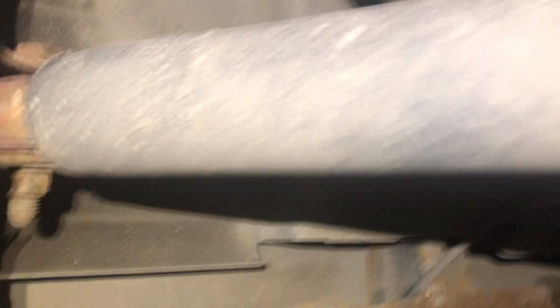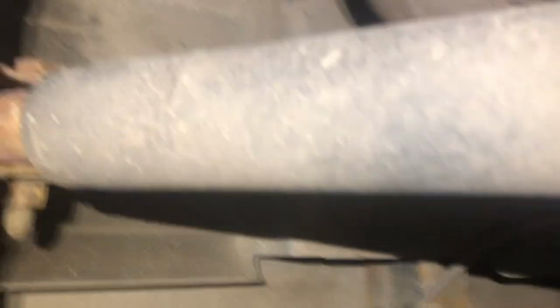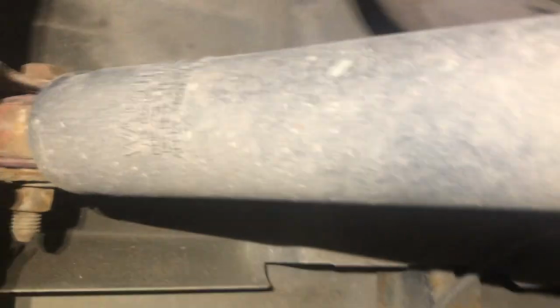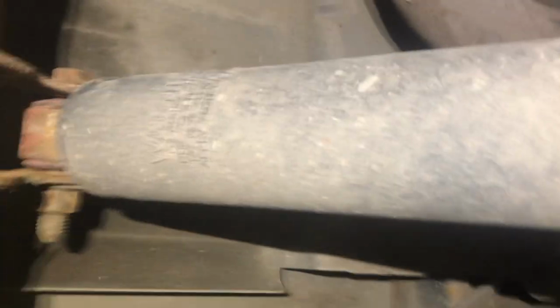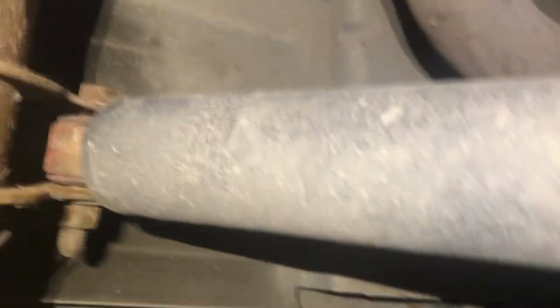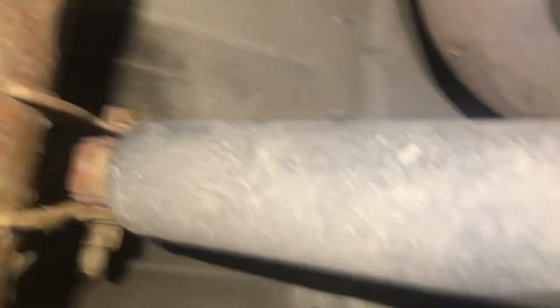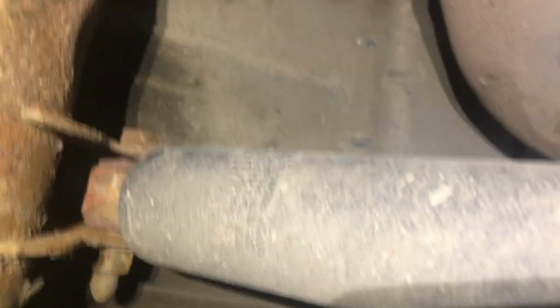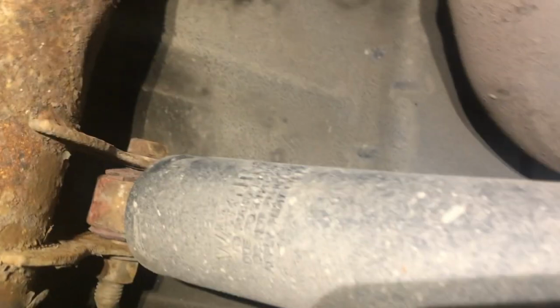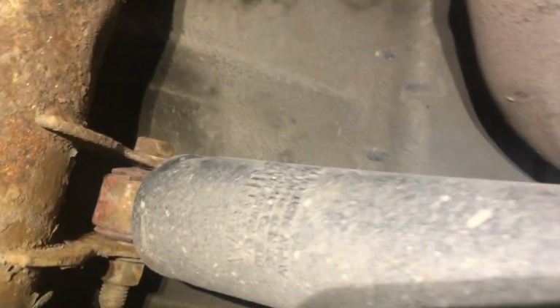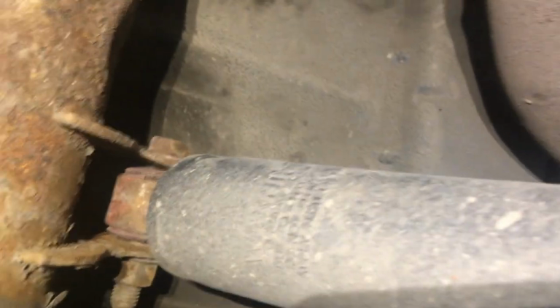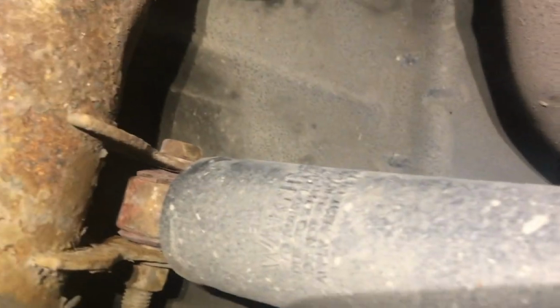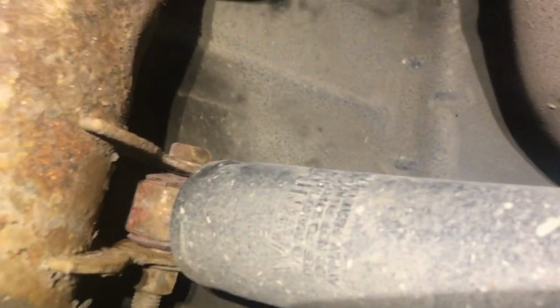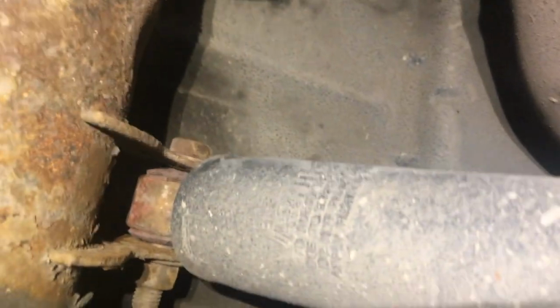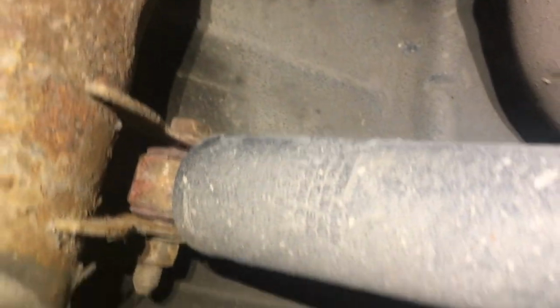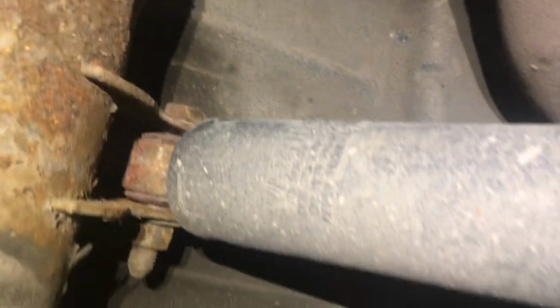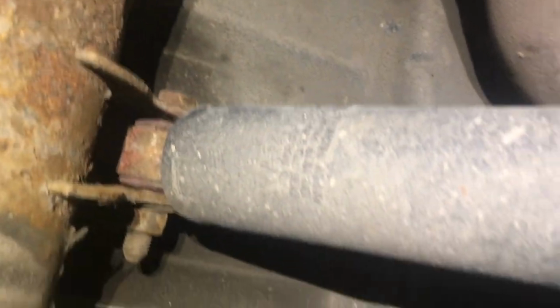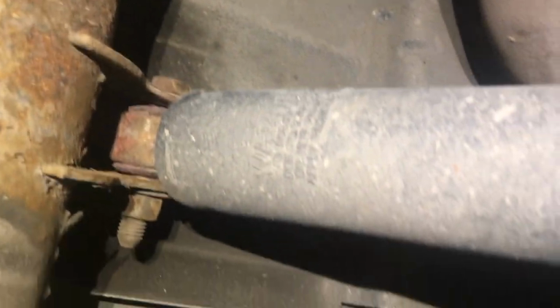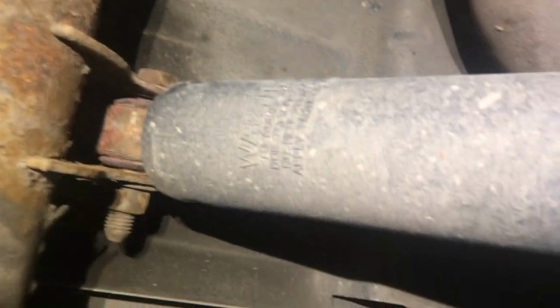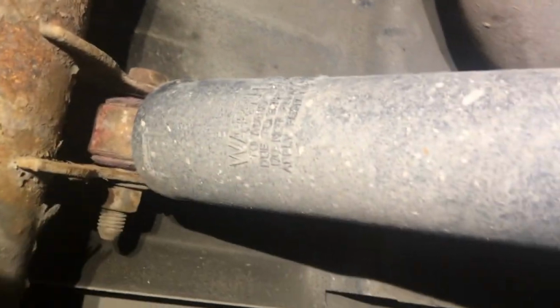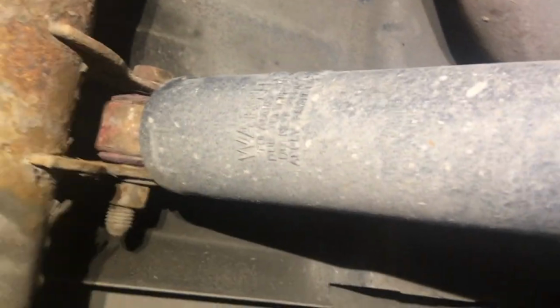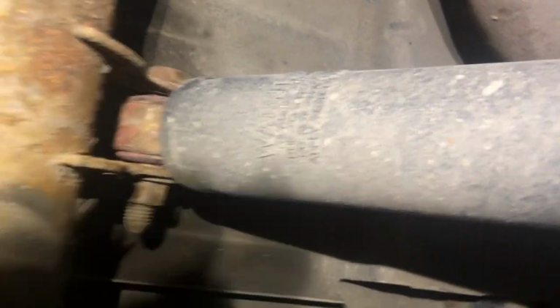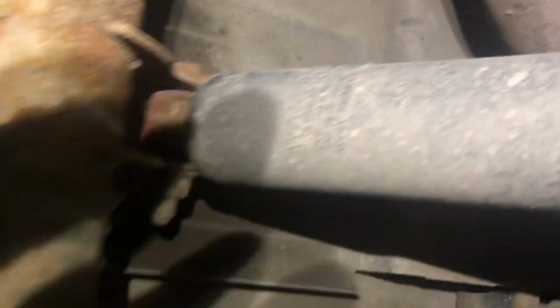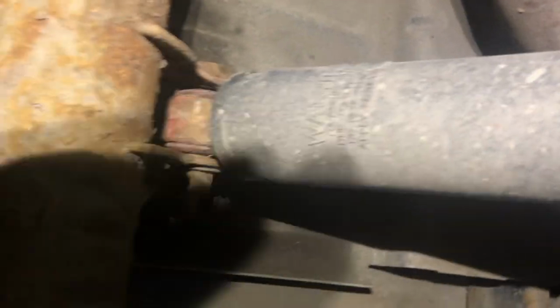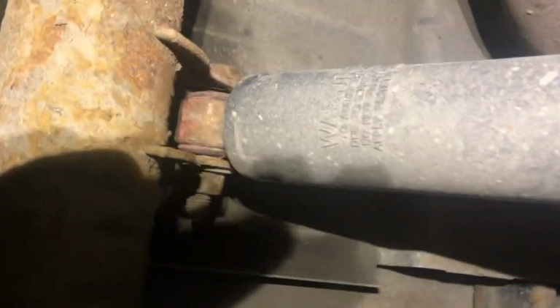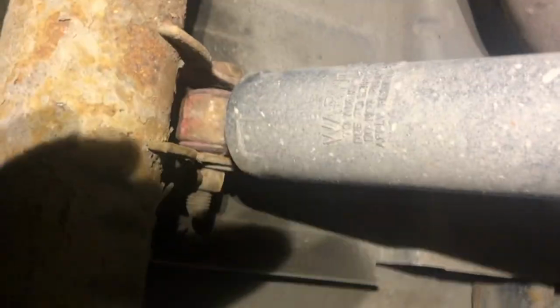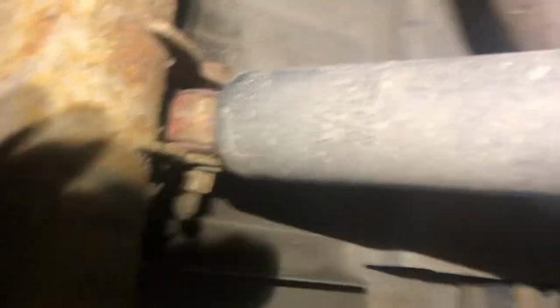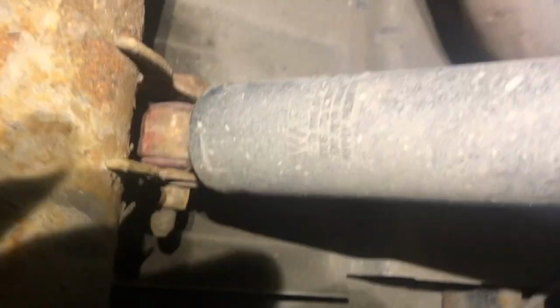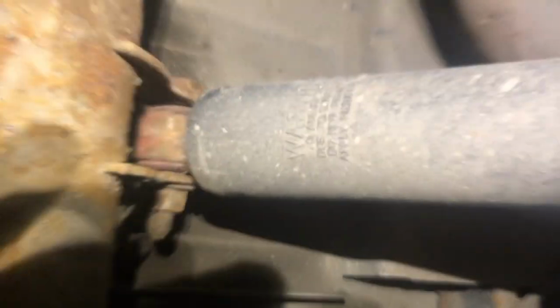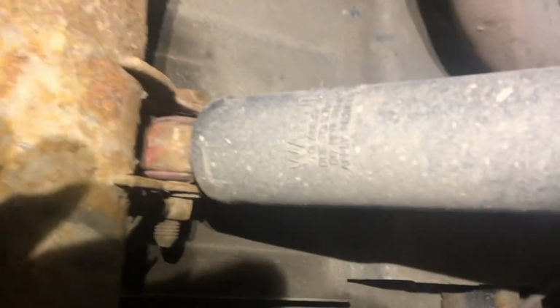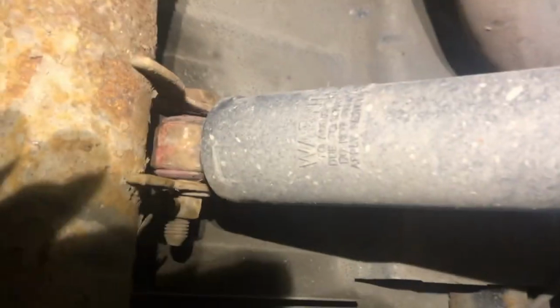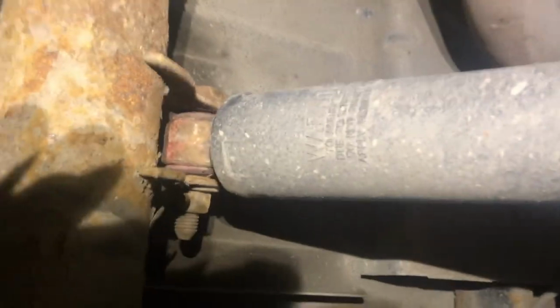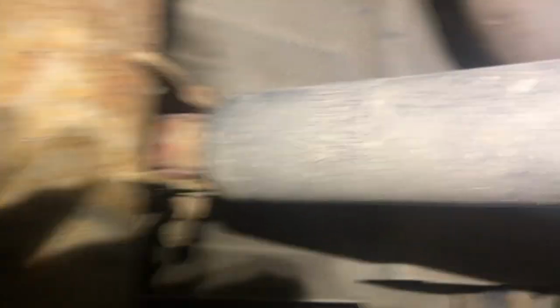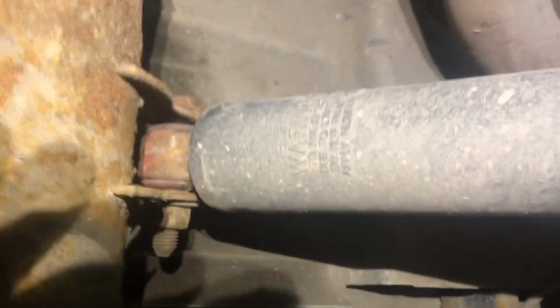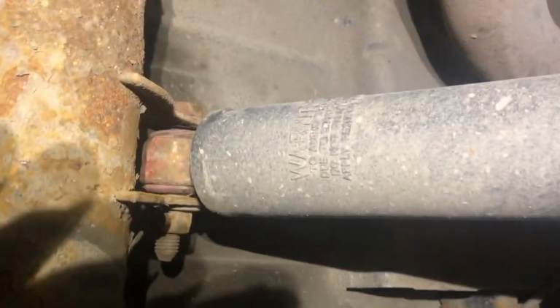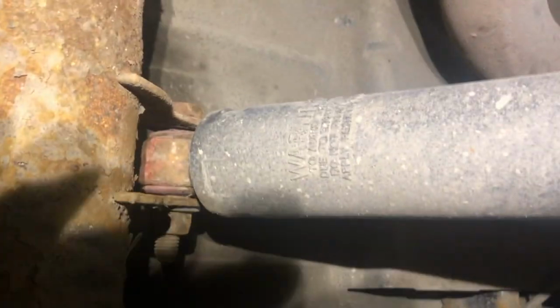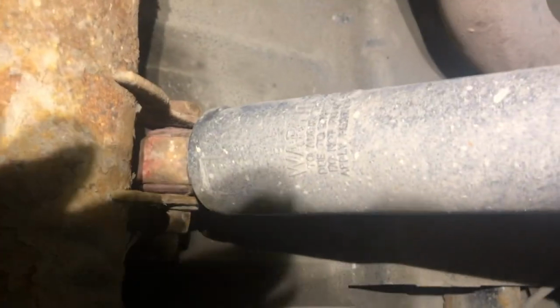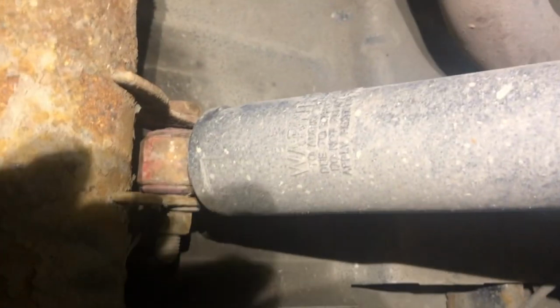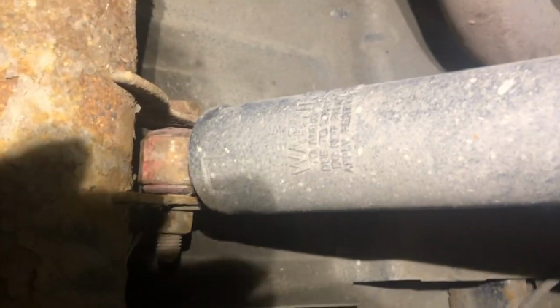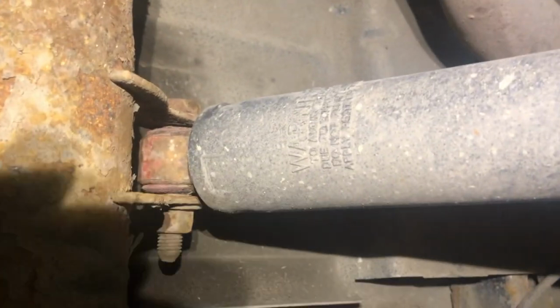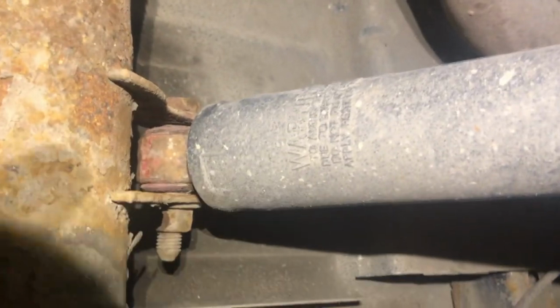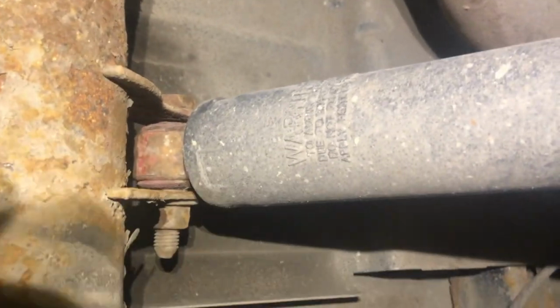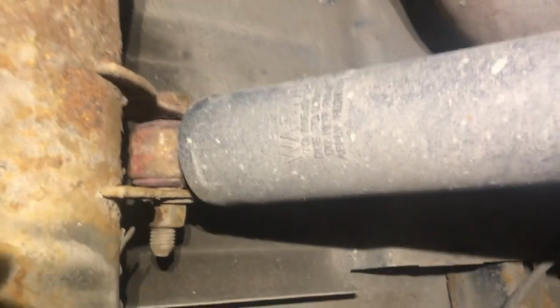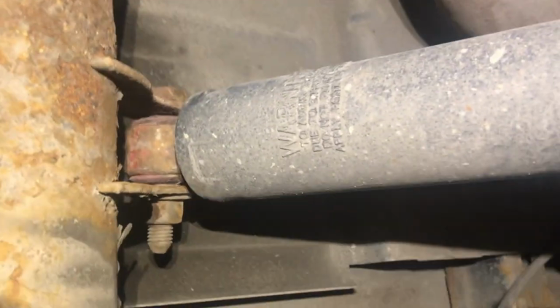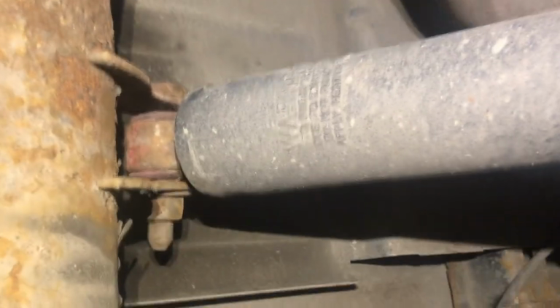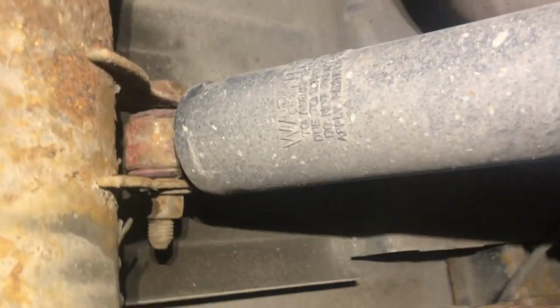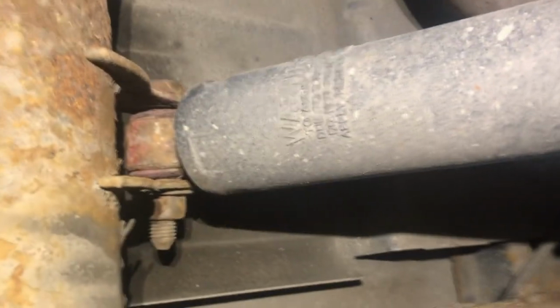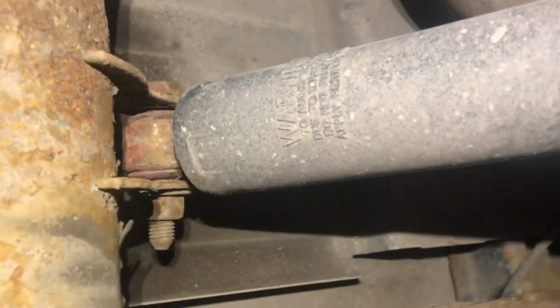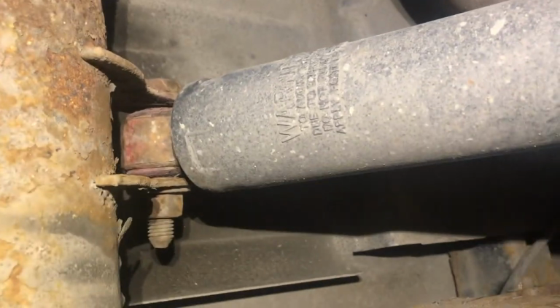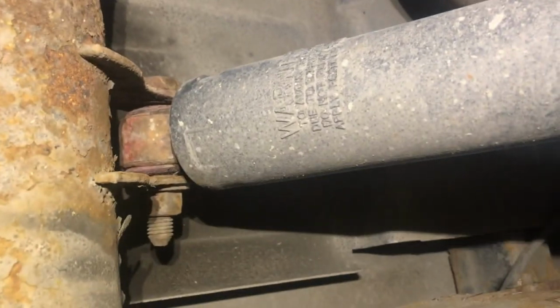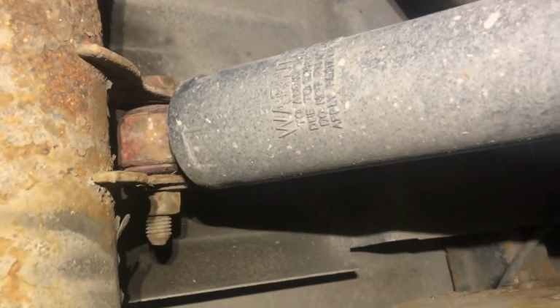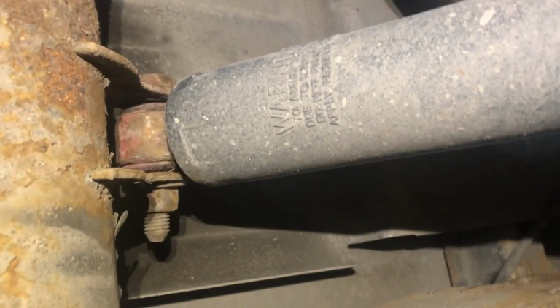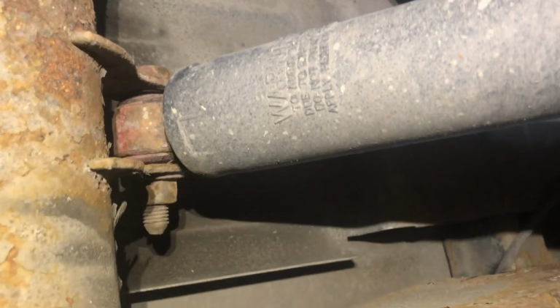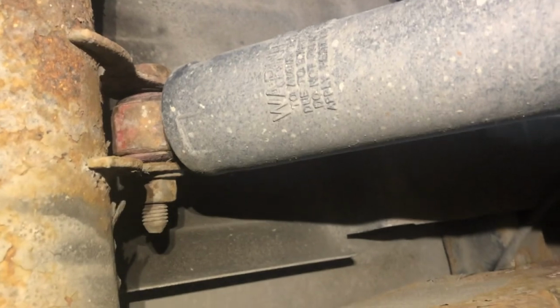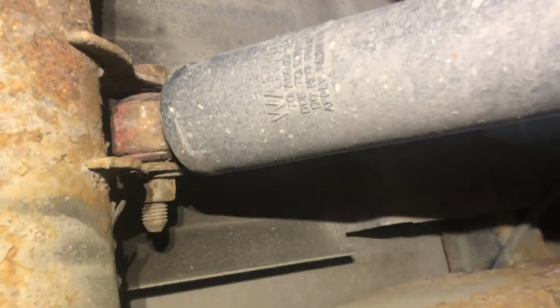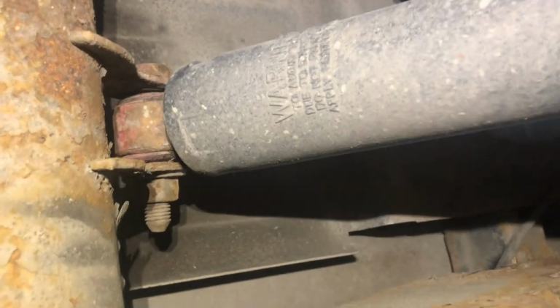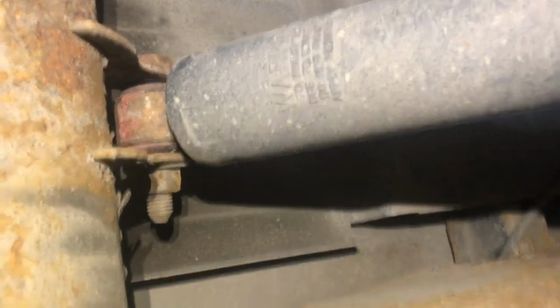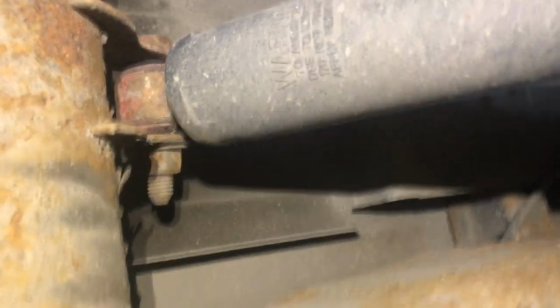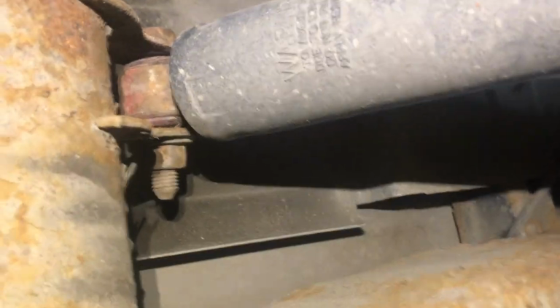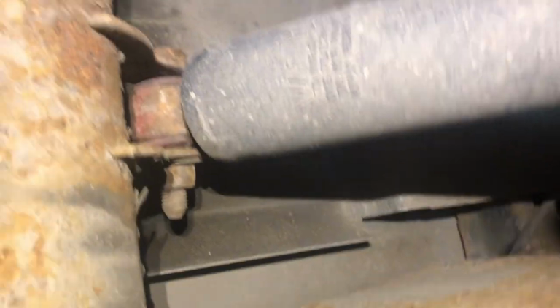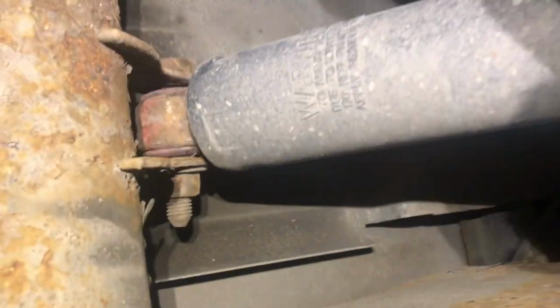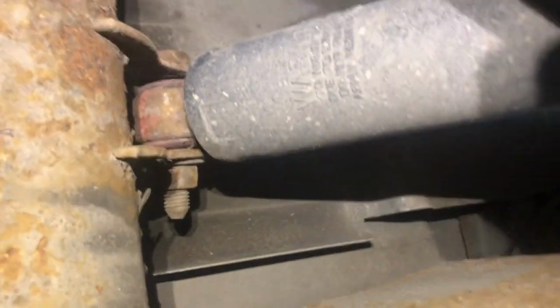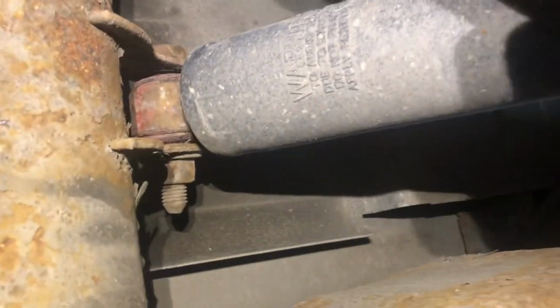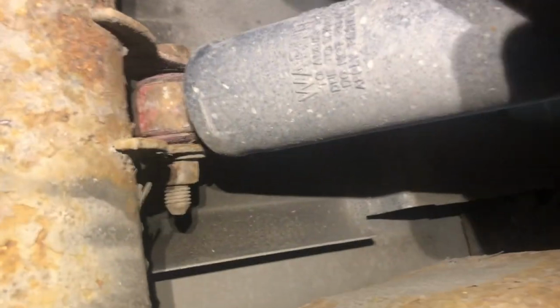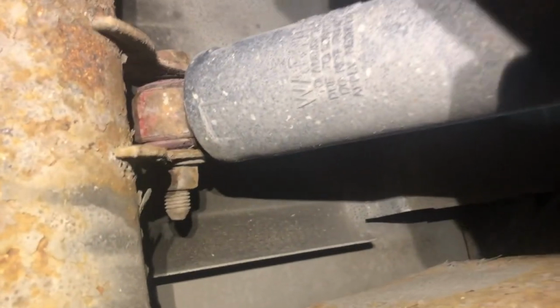Today I'm going to show you one of the easier DIY activities, which is replacing the rear shocks on my 2006 Chevy Silverado.